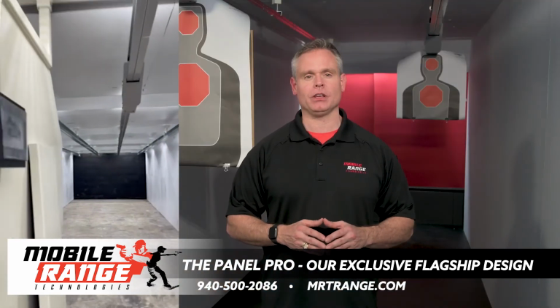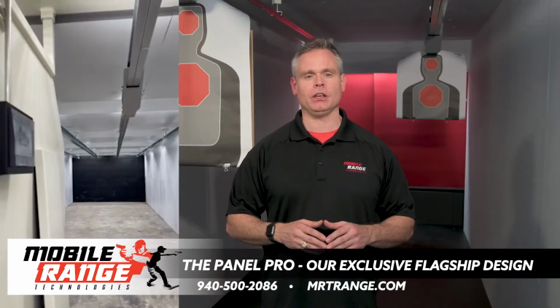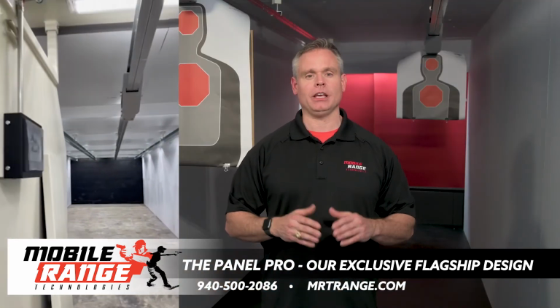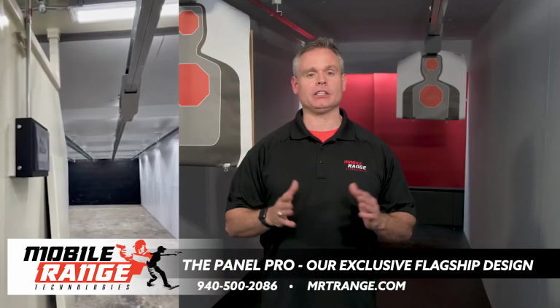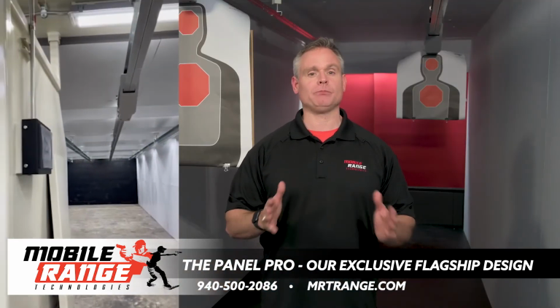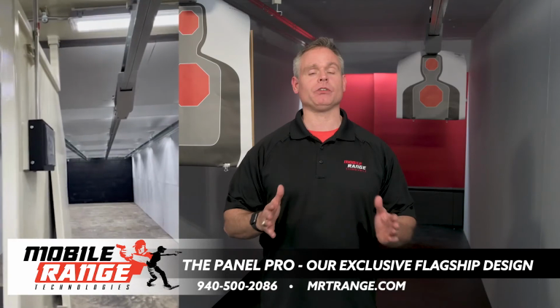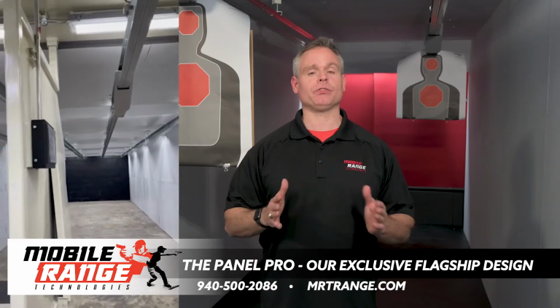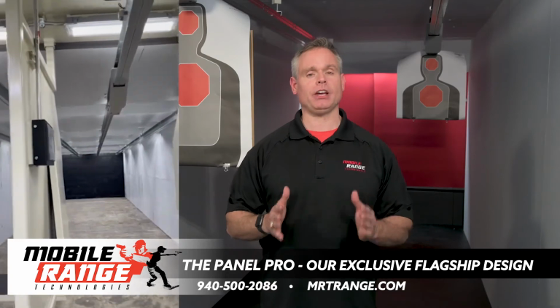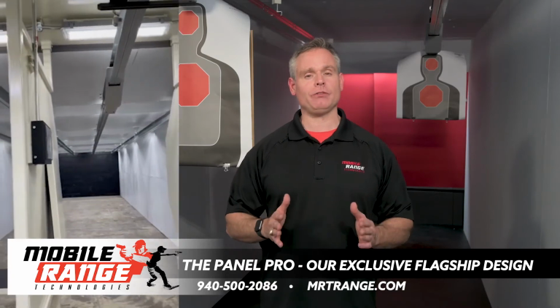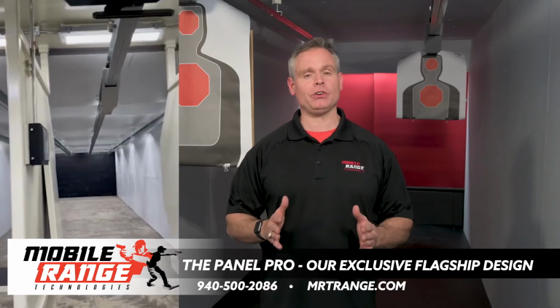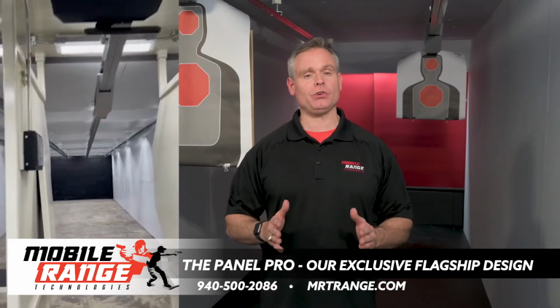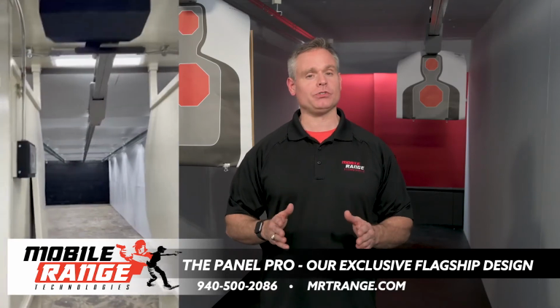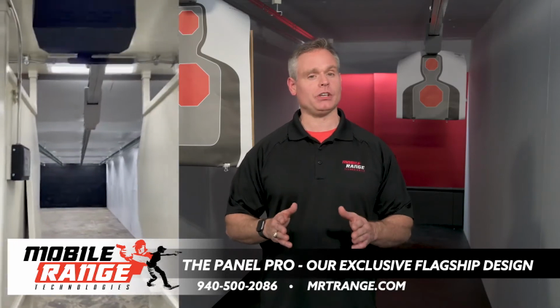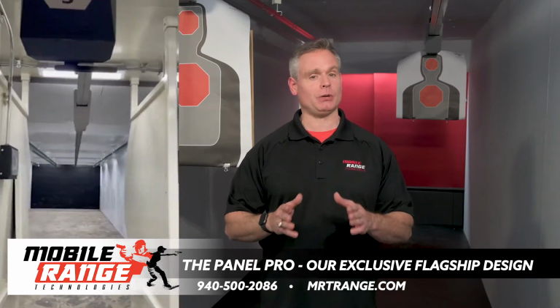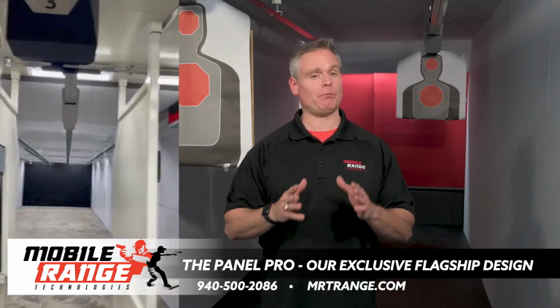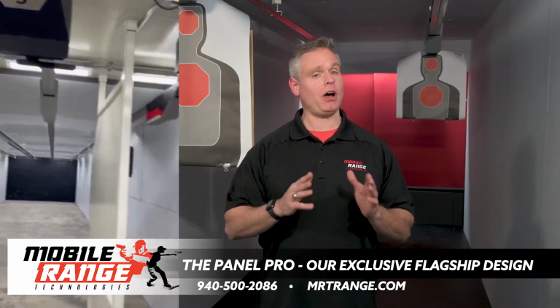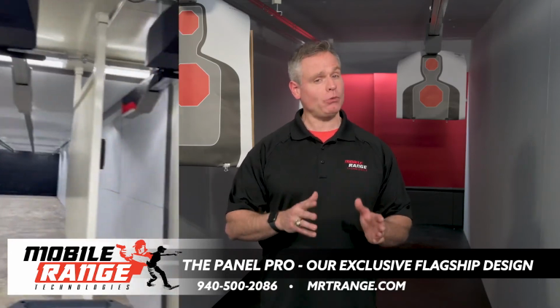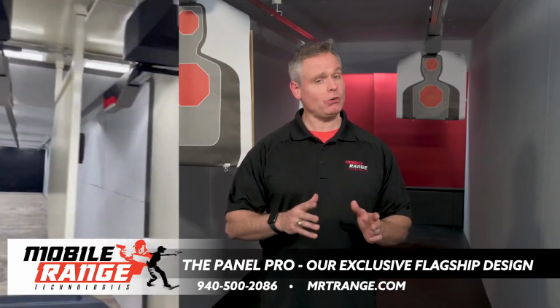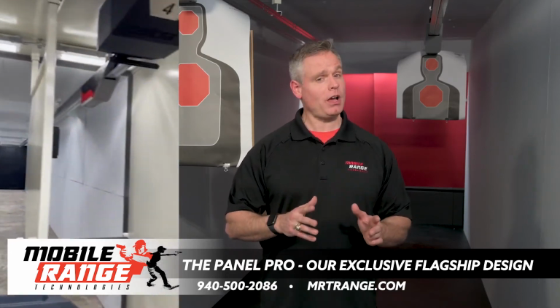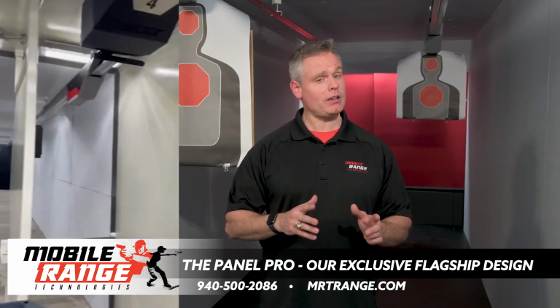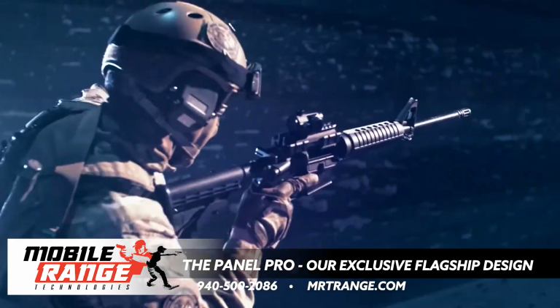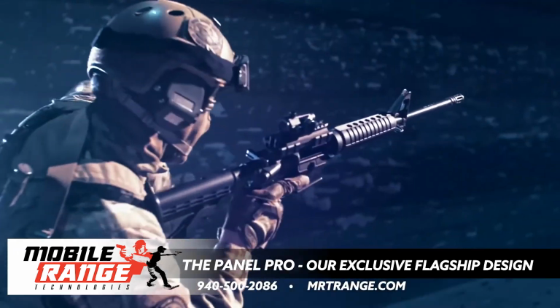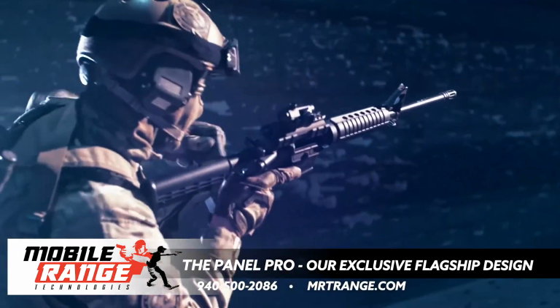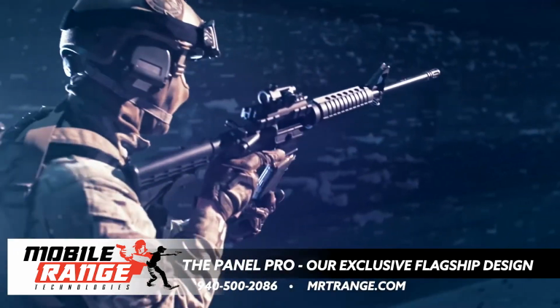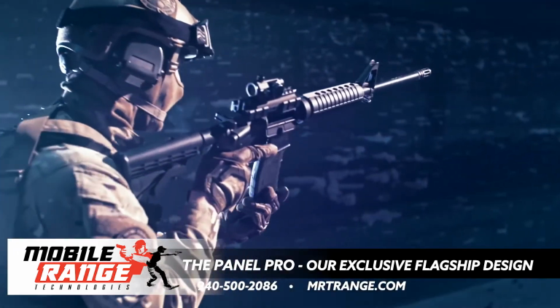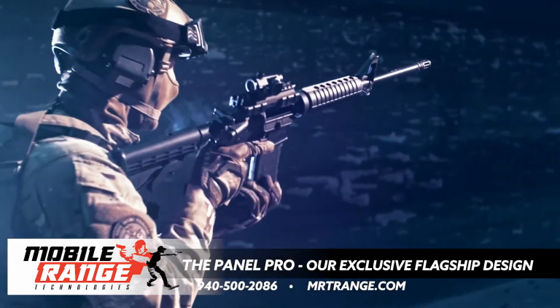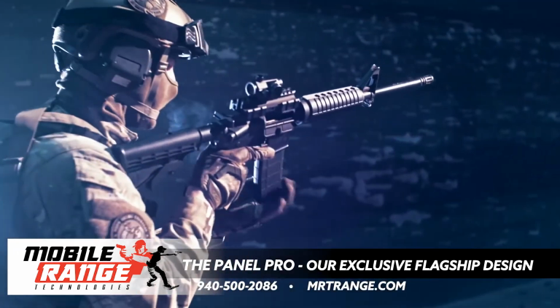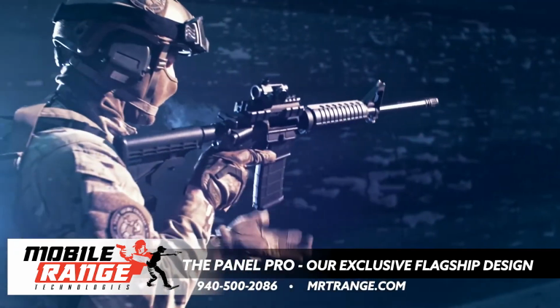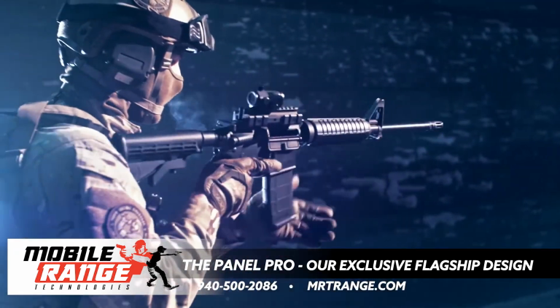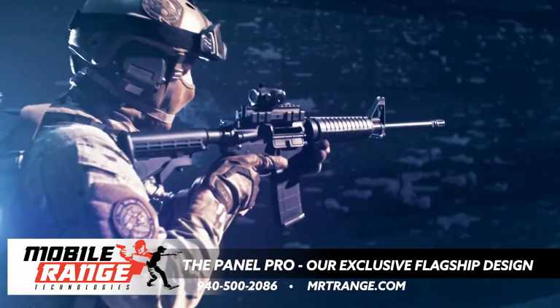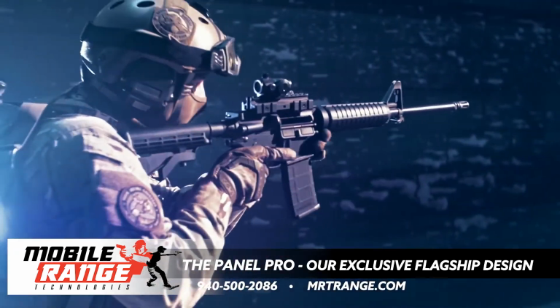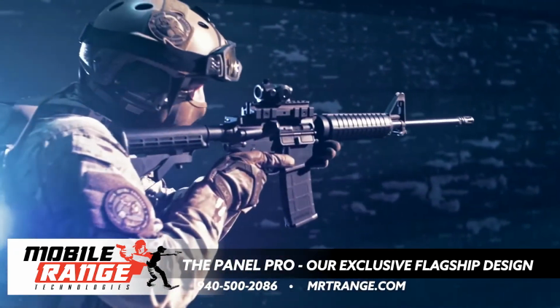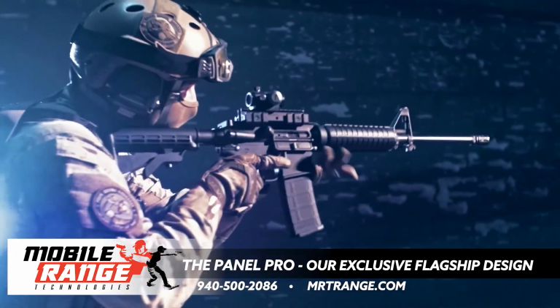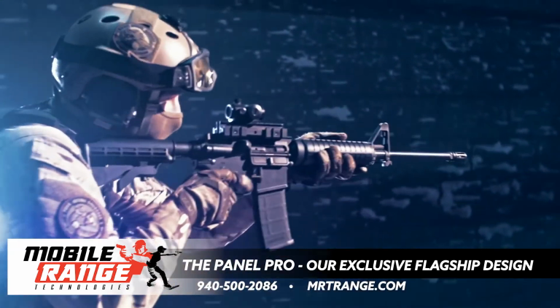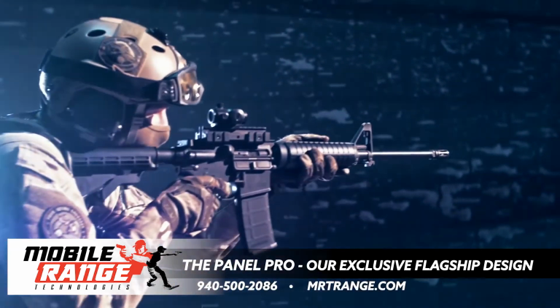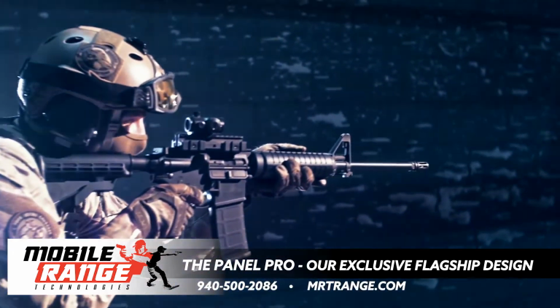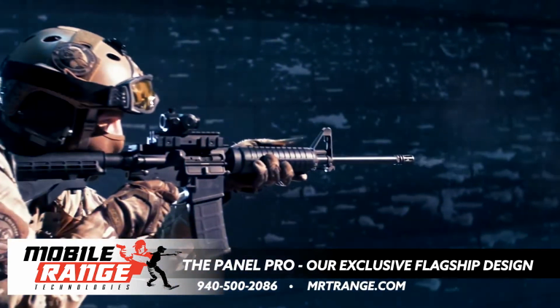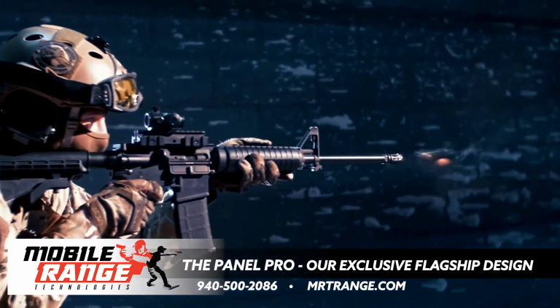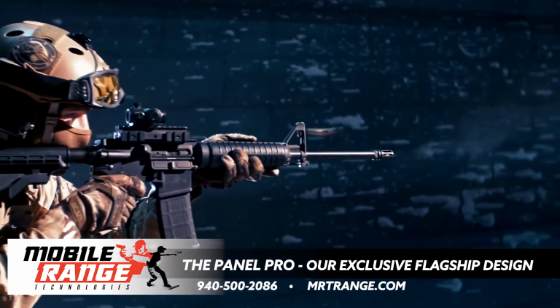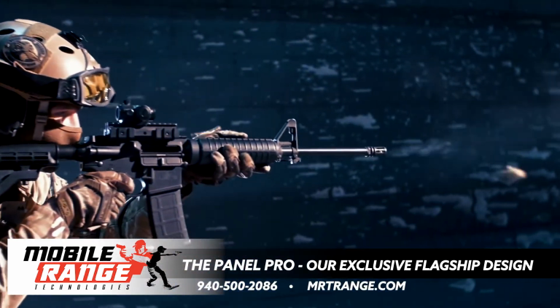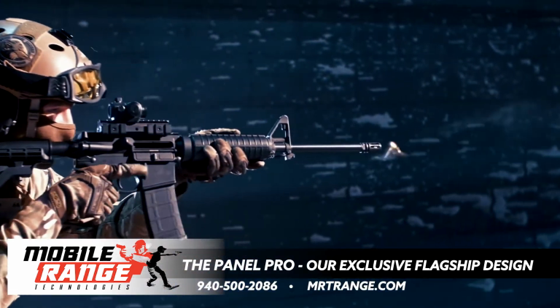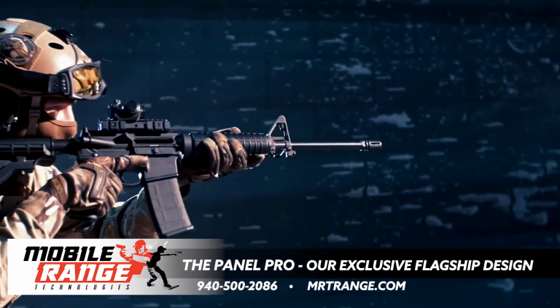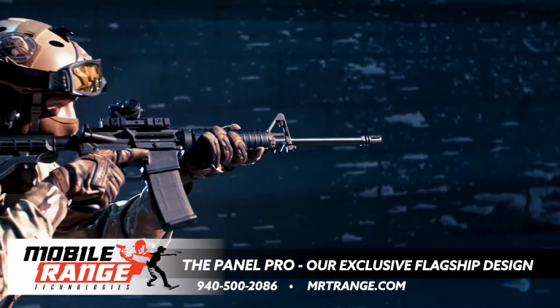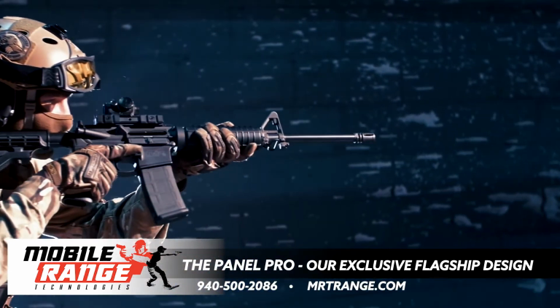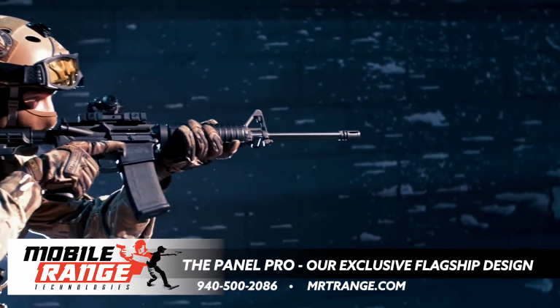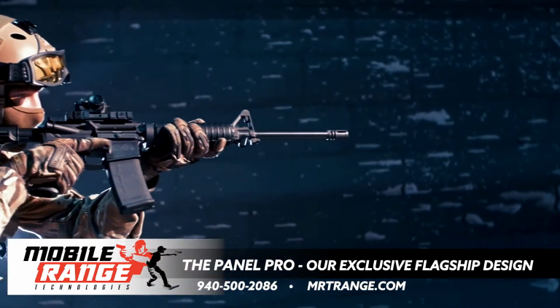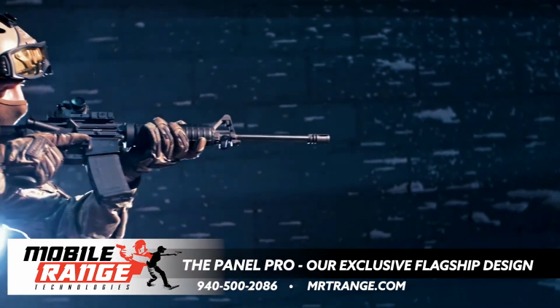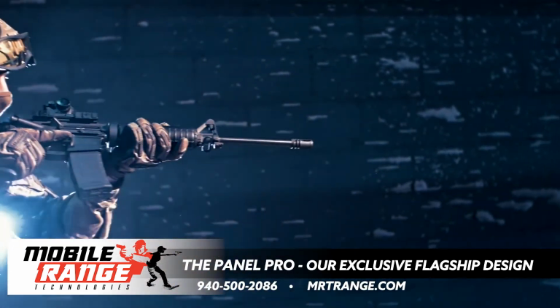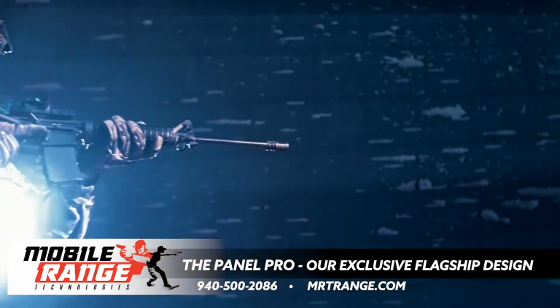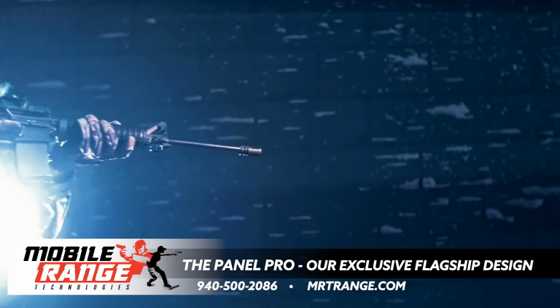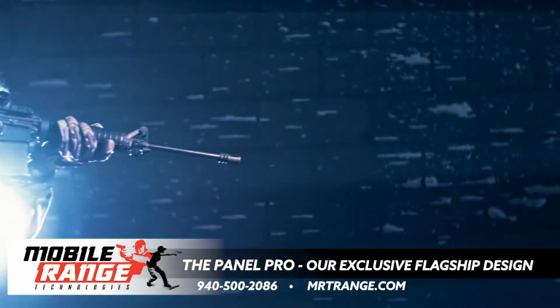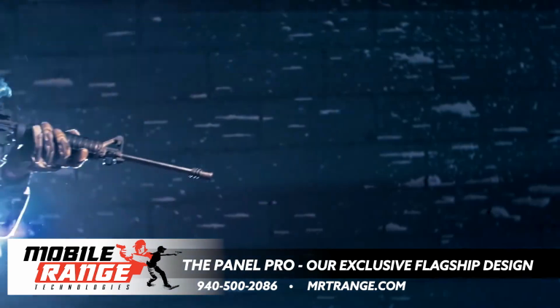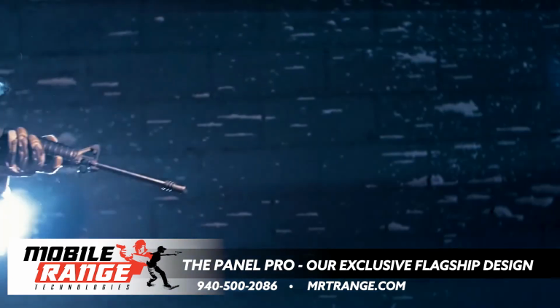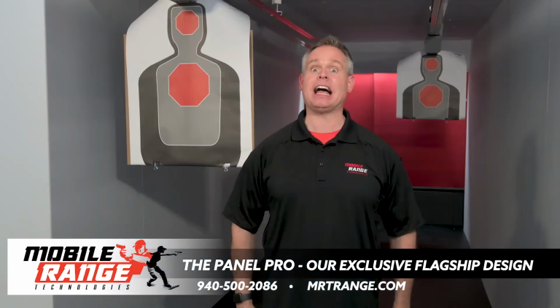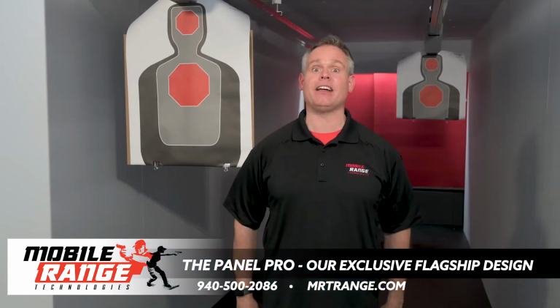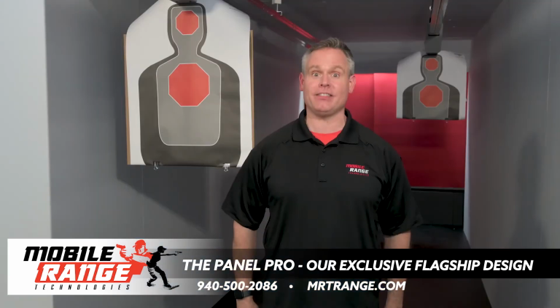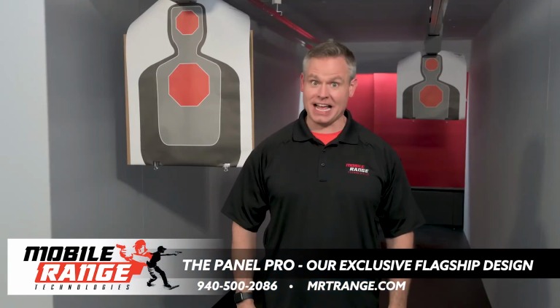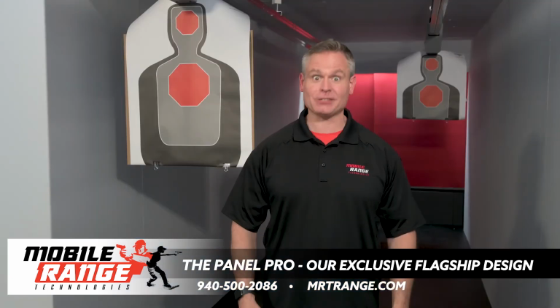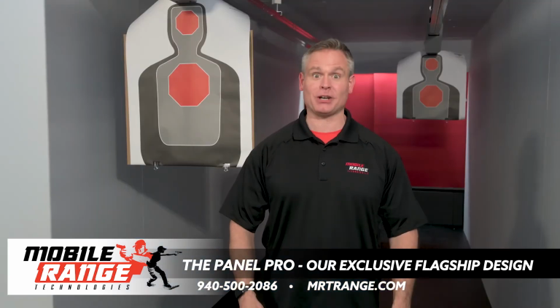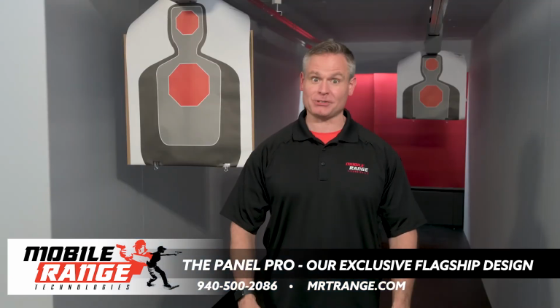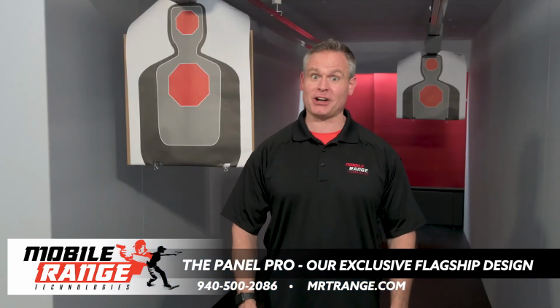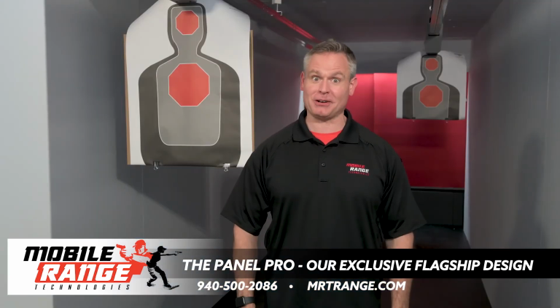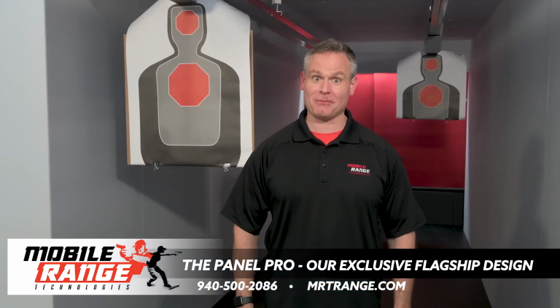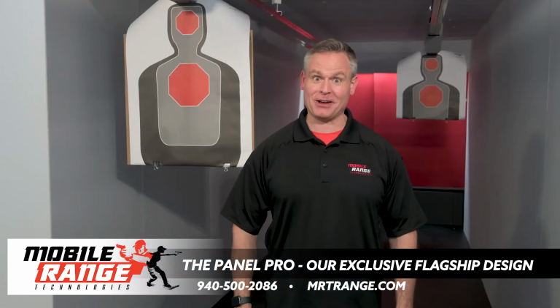It's built for heavy use and upon request can even be configured as a full auto rifle range. That's what I'm talking about.